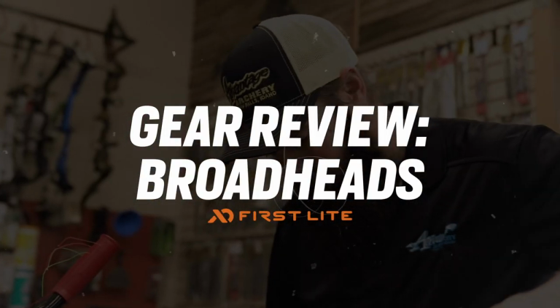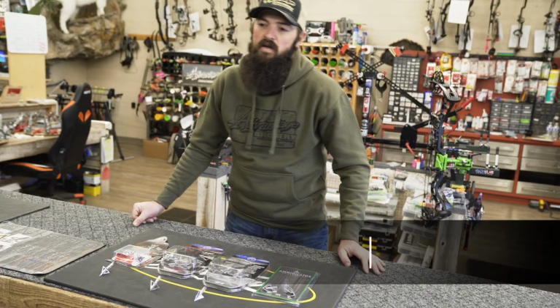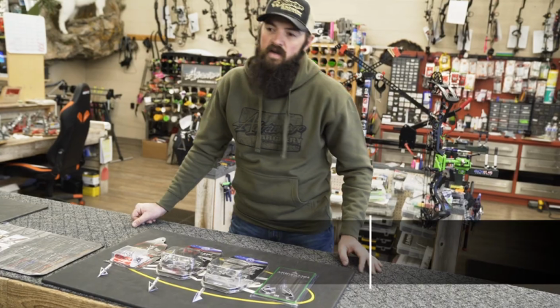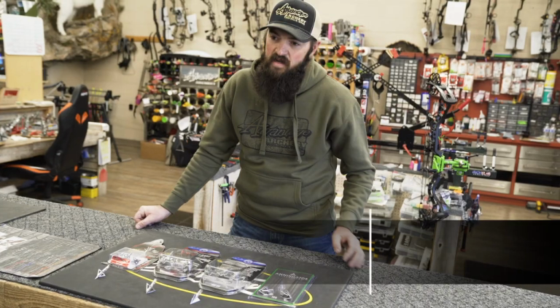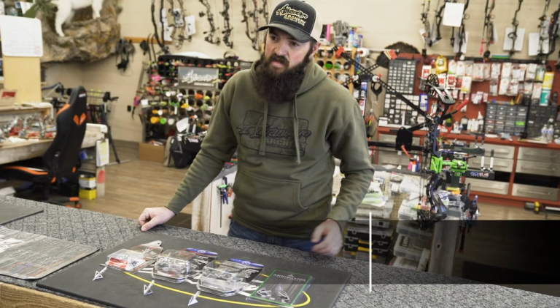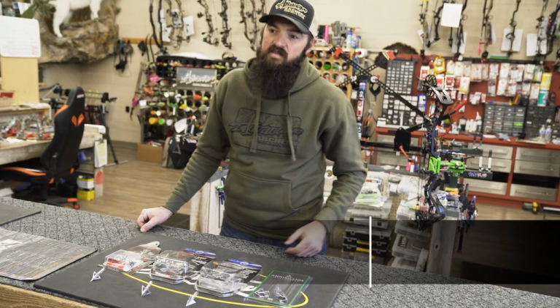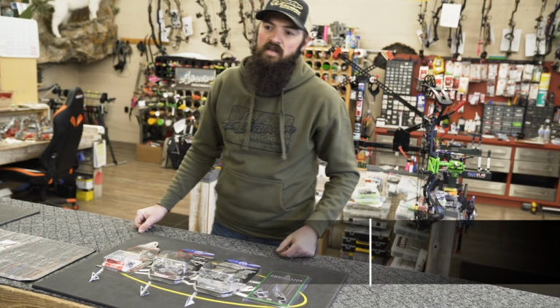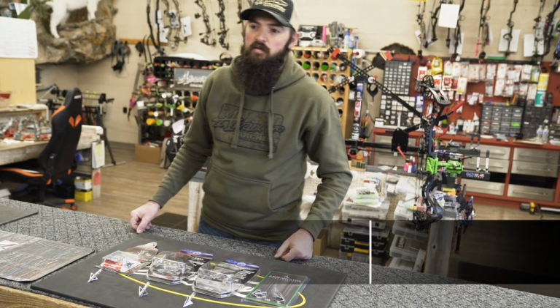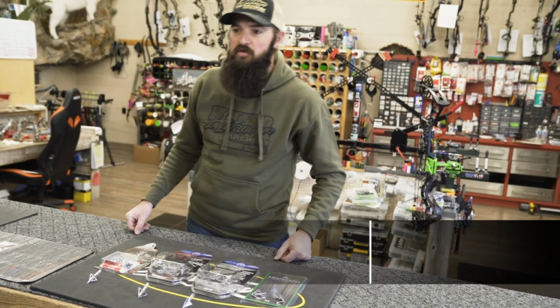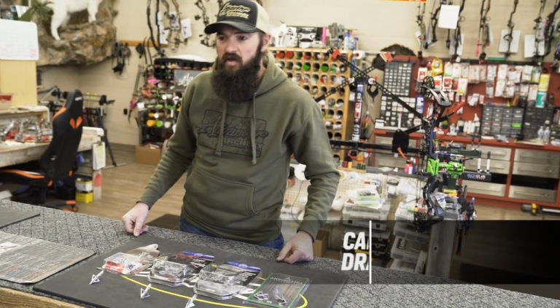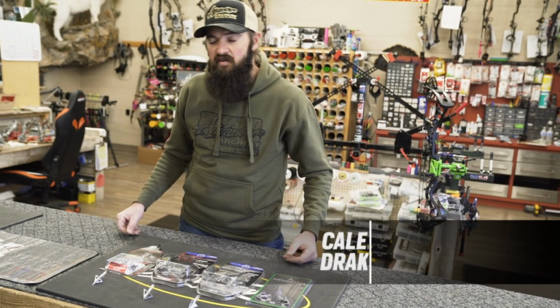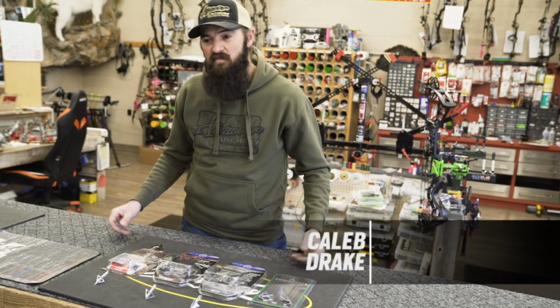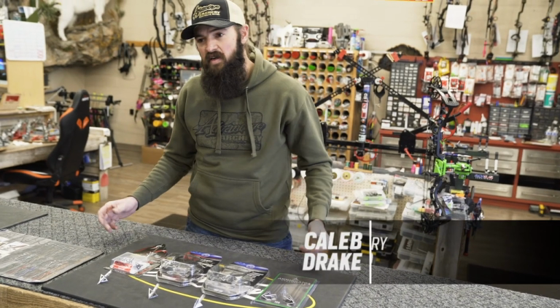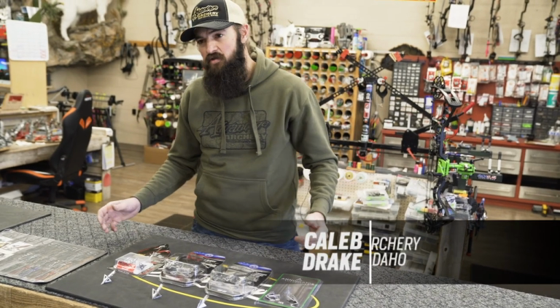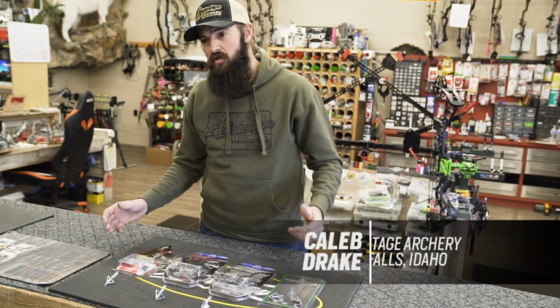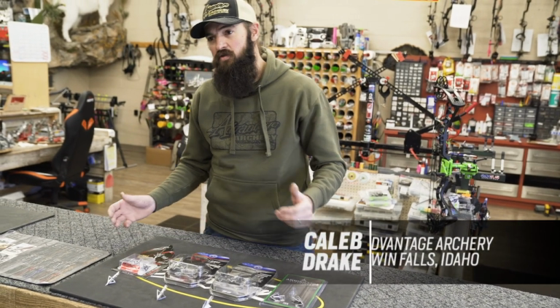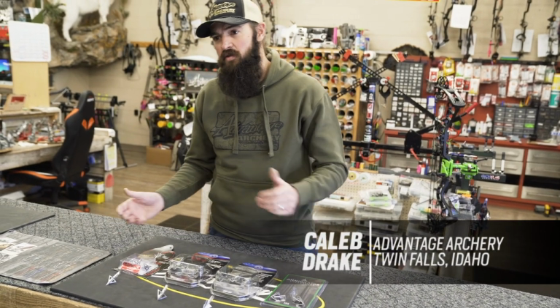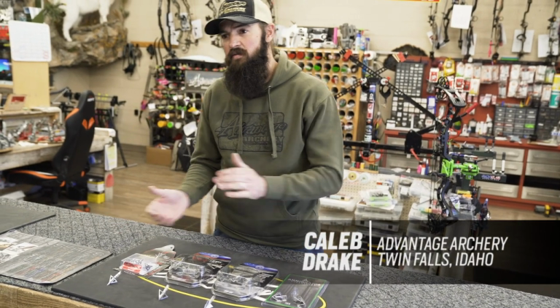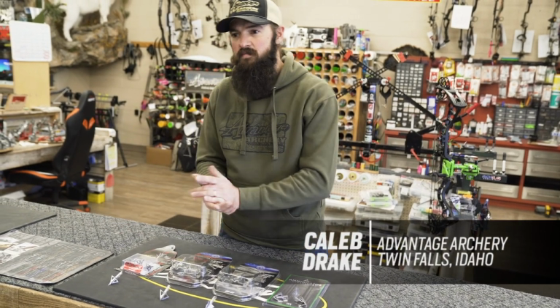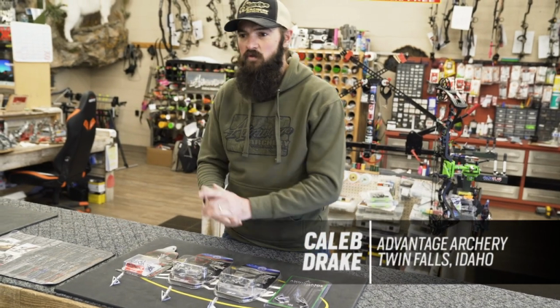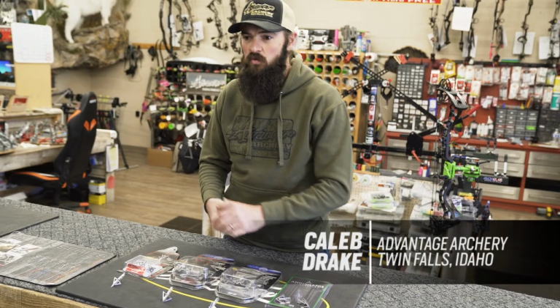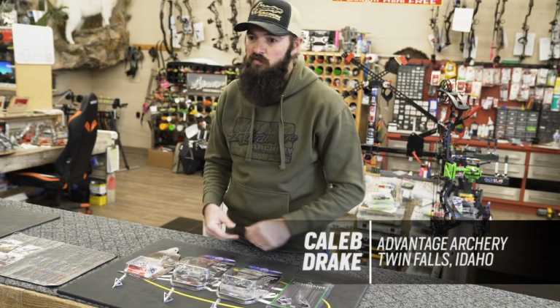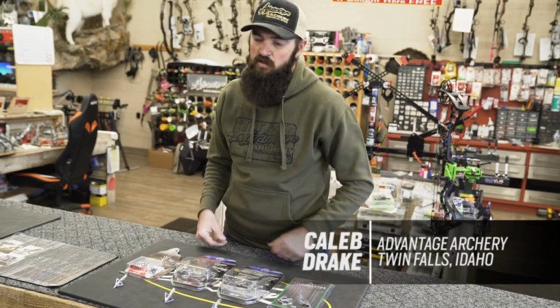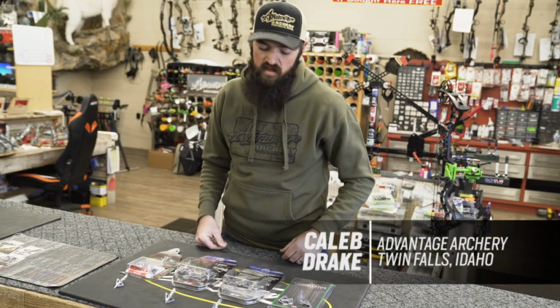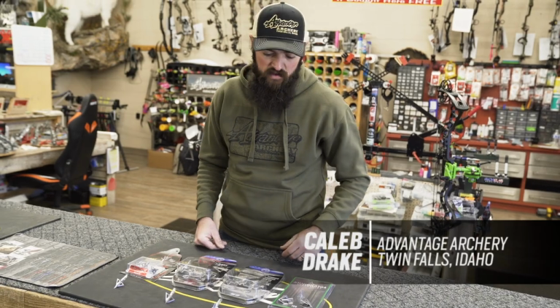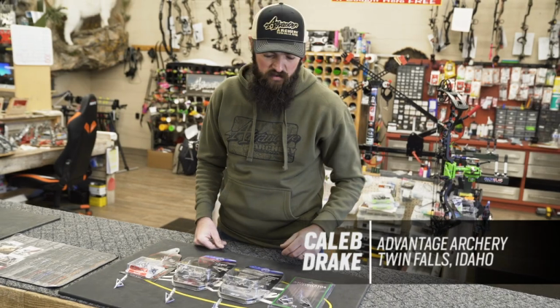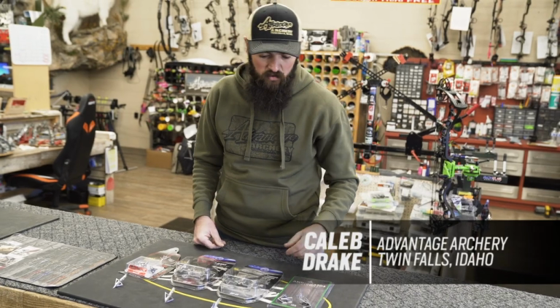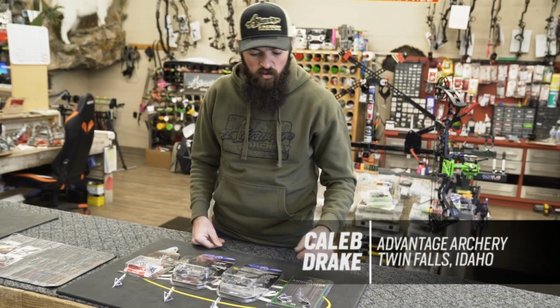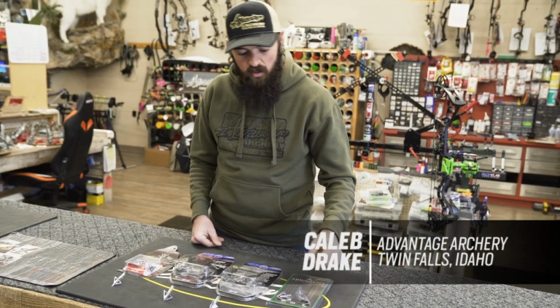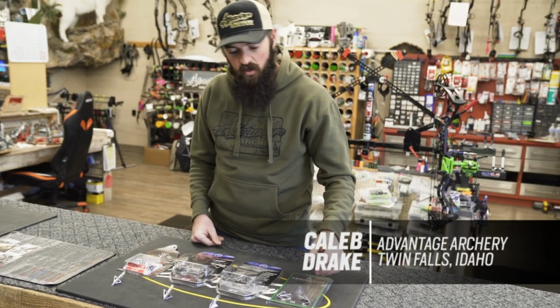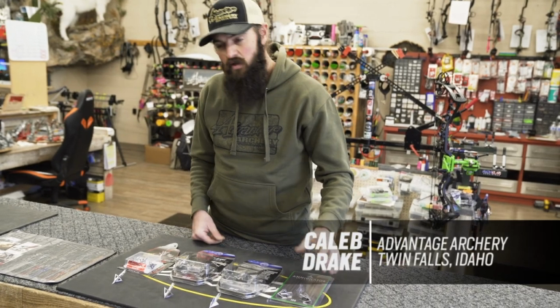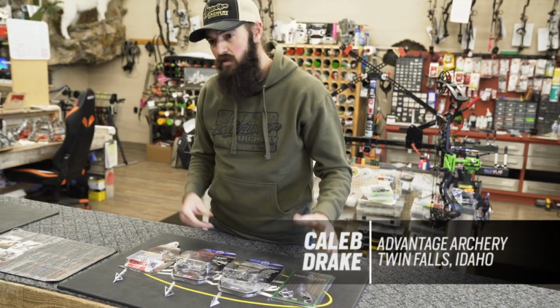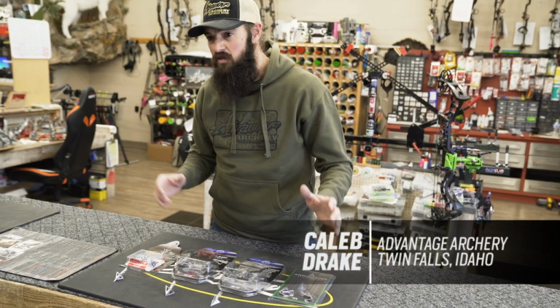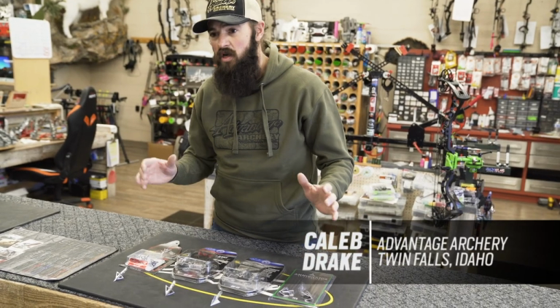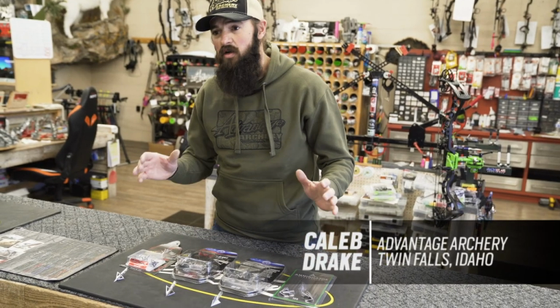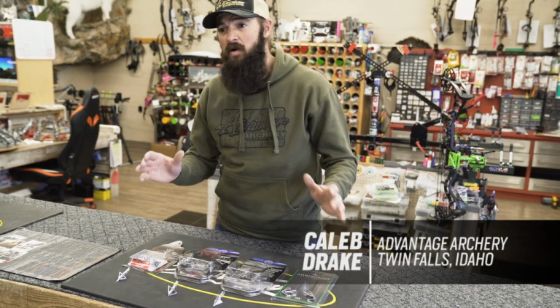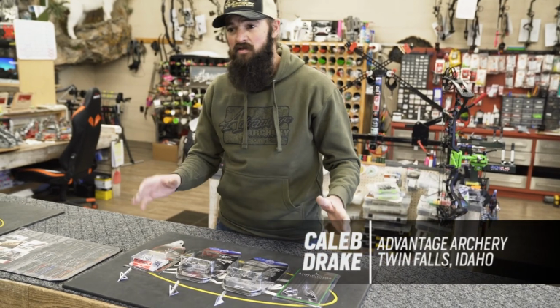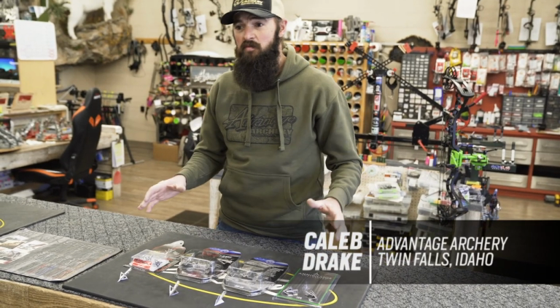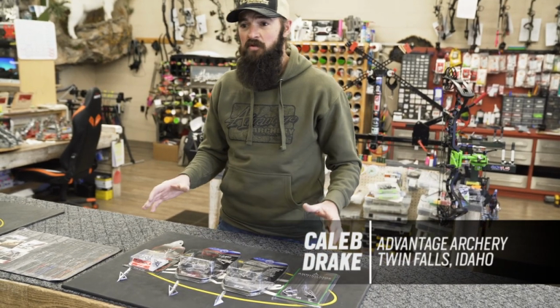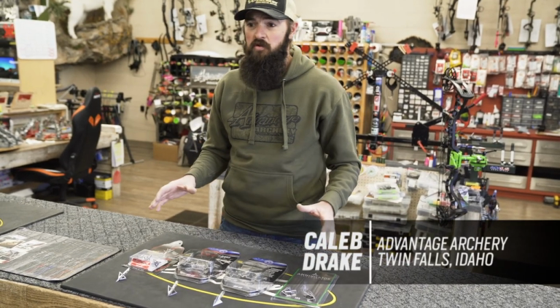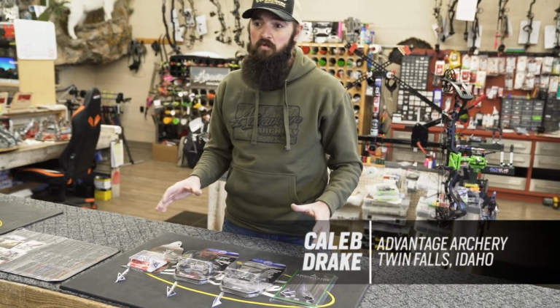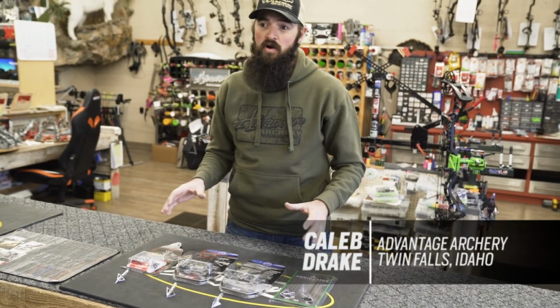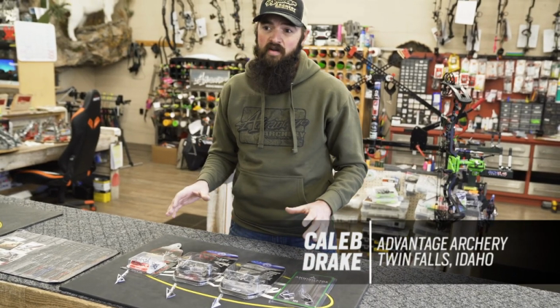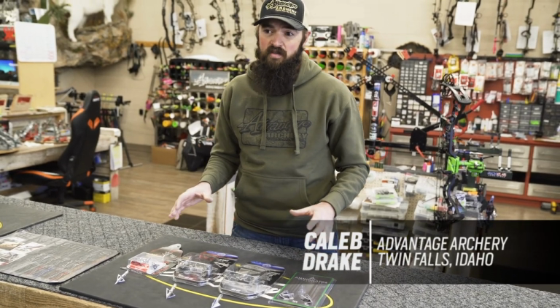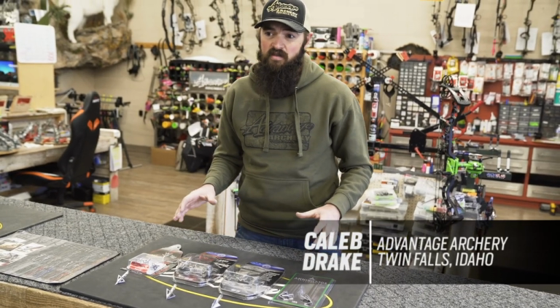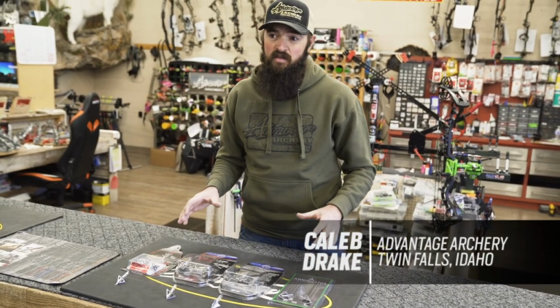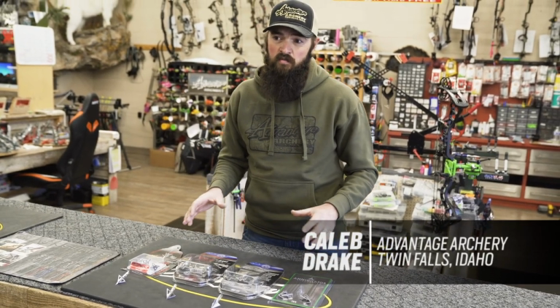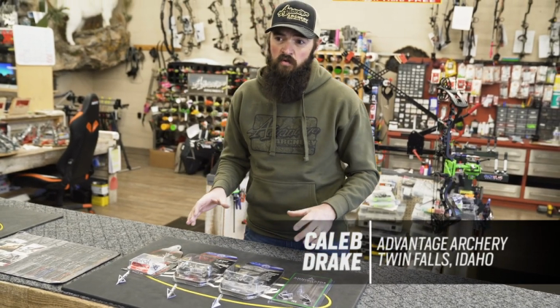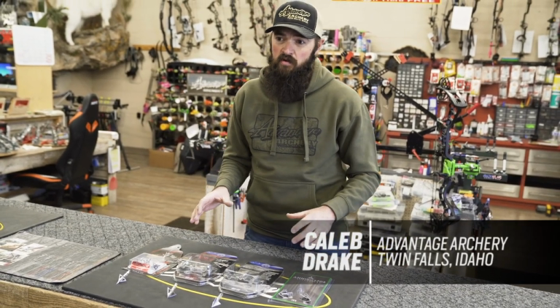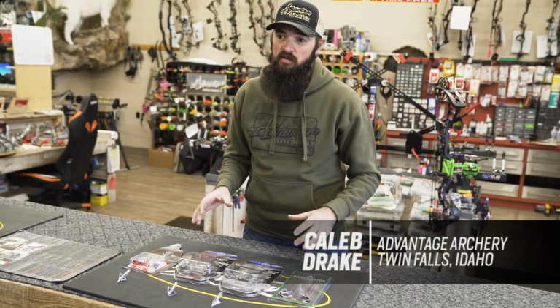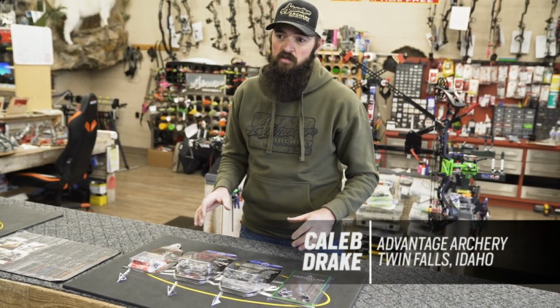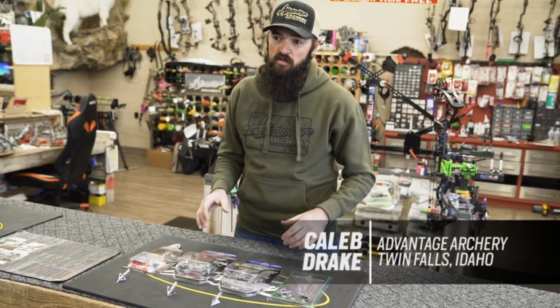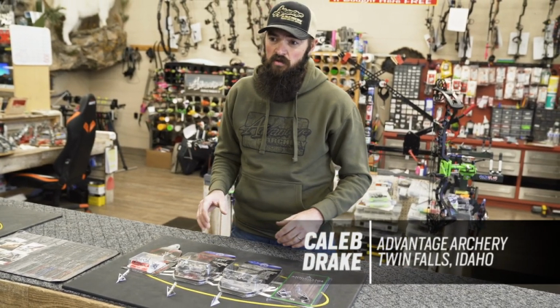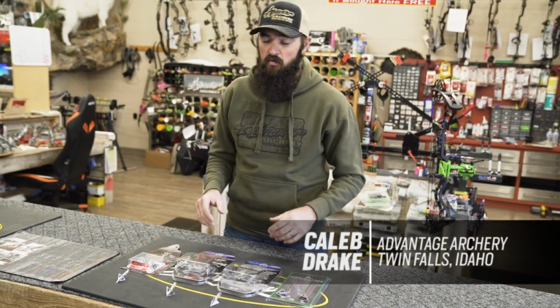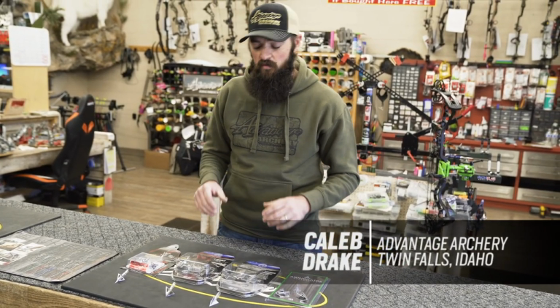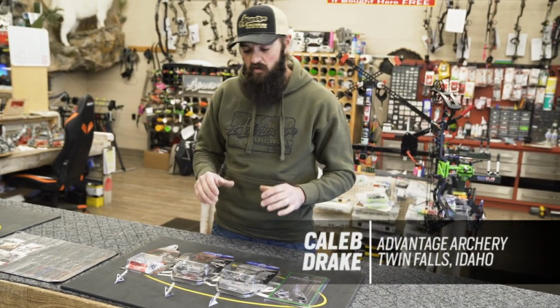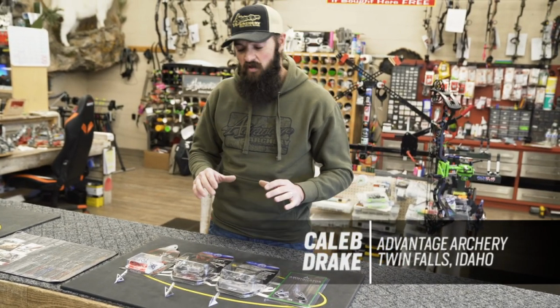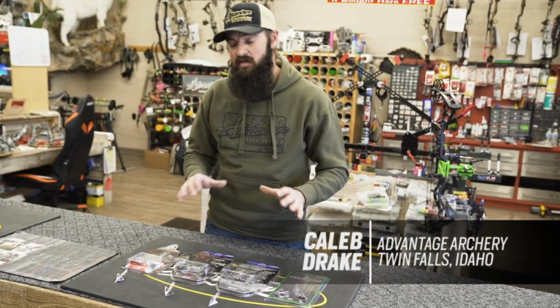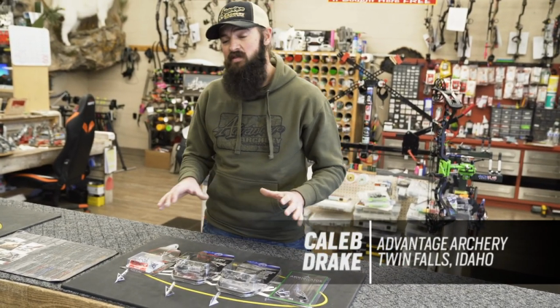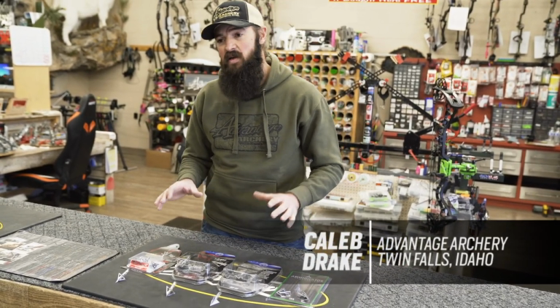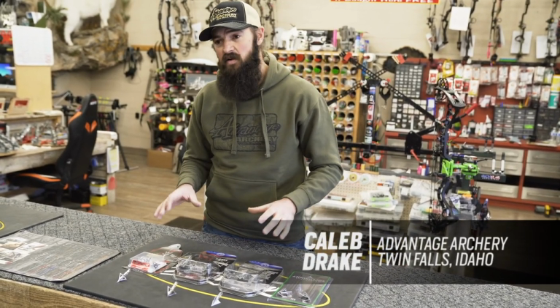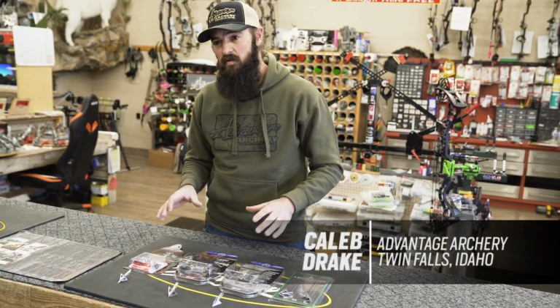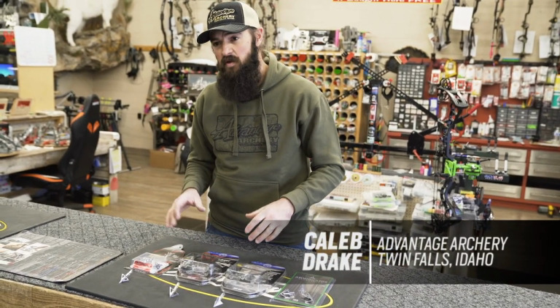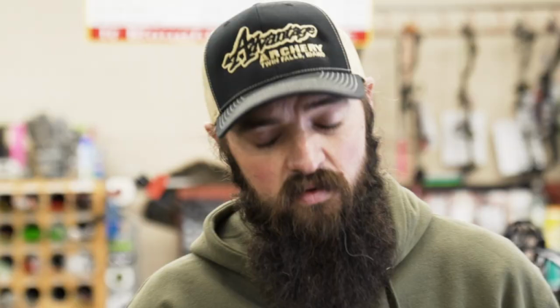Hey guys, Caleb Drake, Advantage Archery, Twin Falls, Idaho. Going to talk about some of the new broadheads that hit the market this year that we're really excited about.